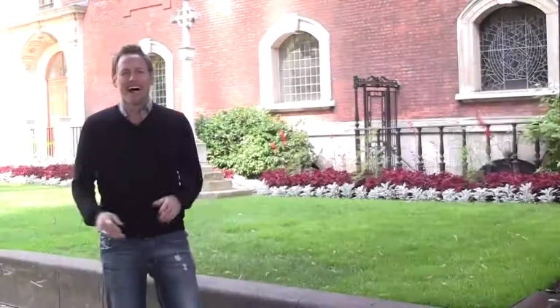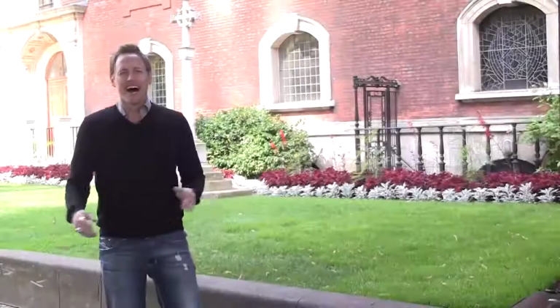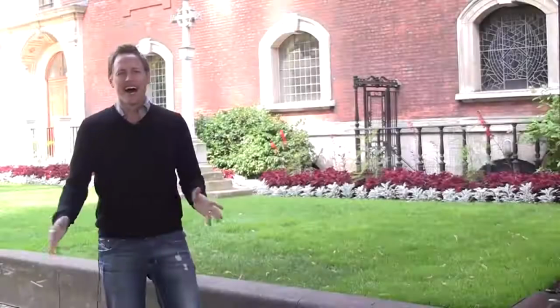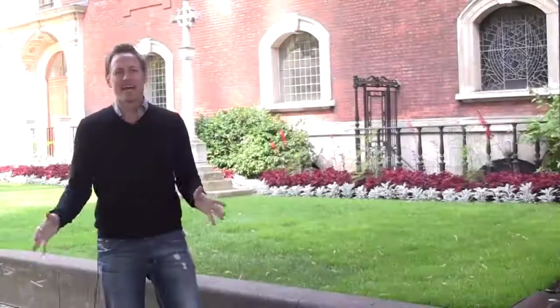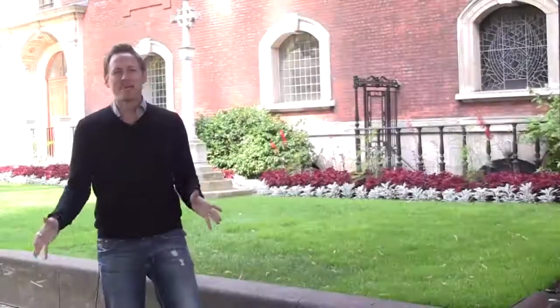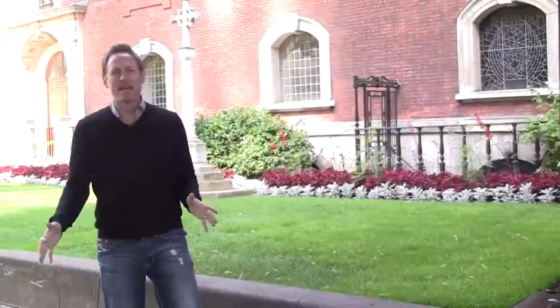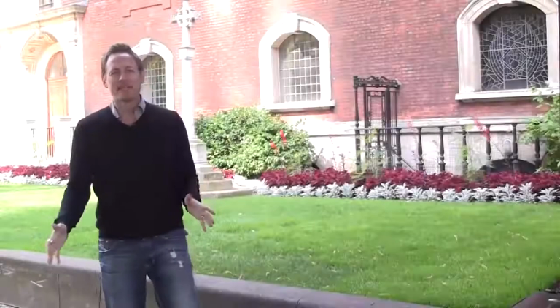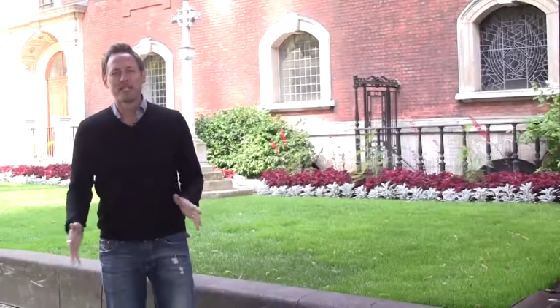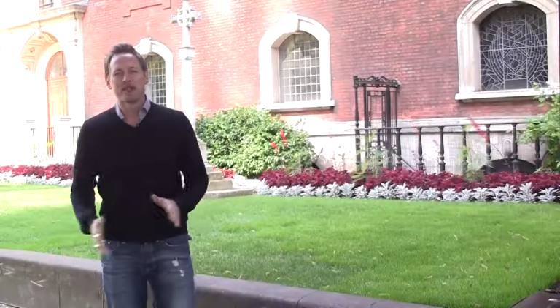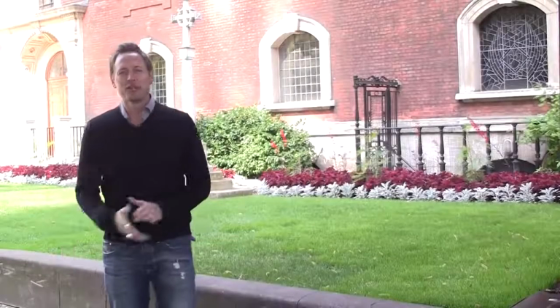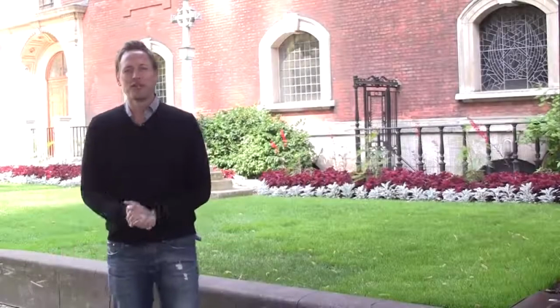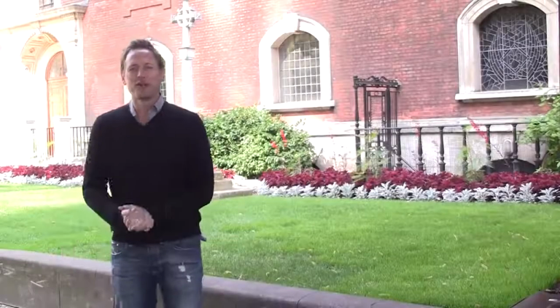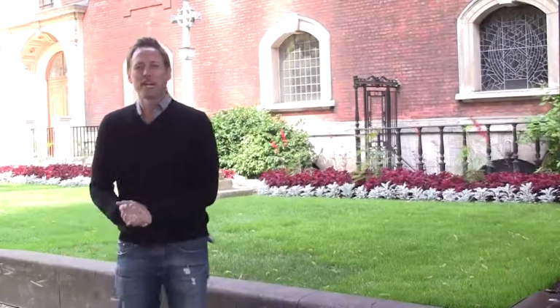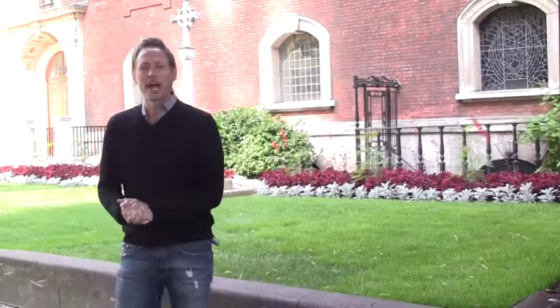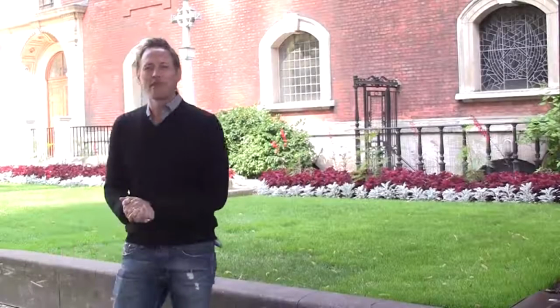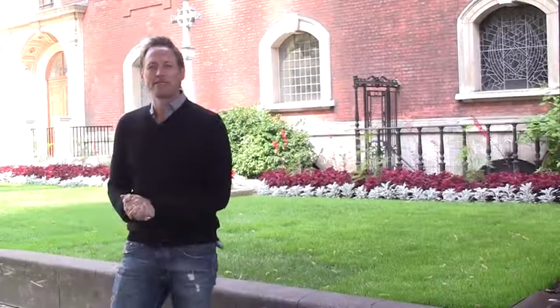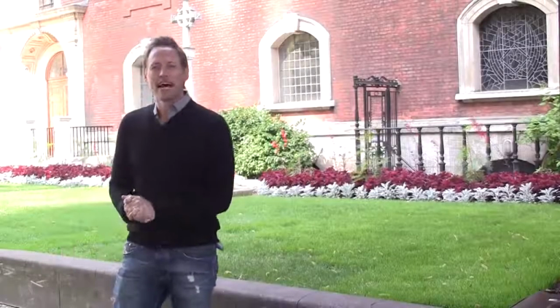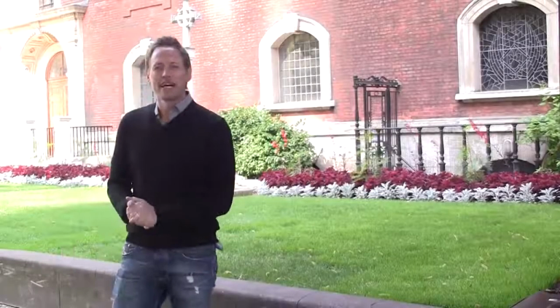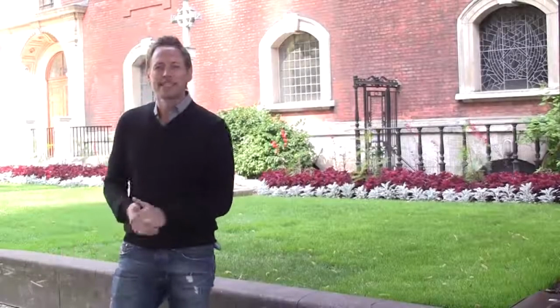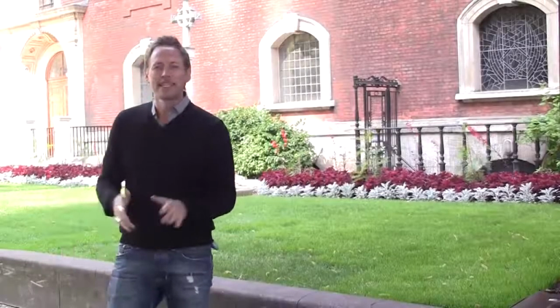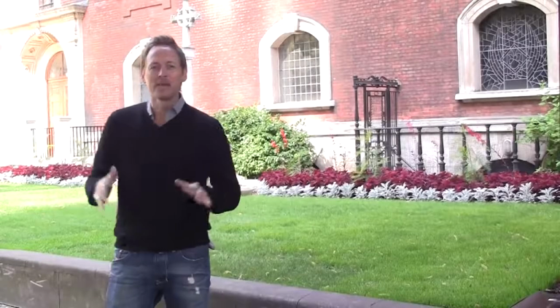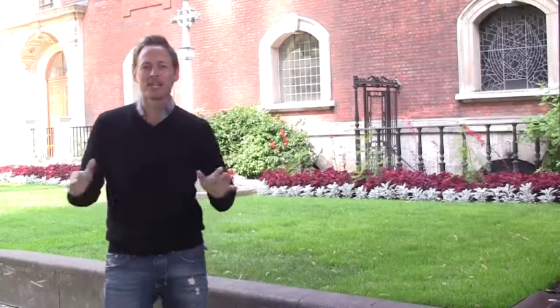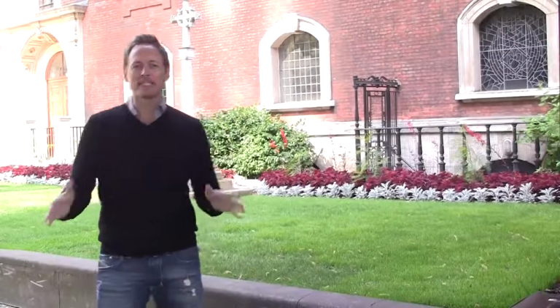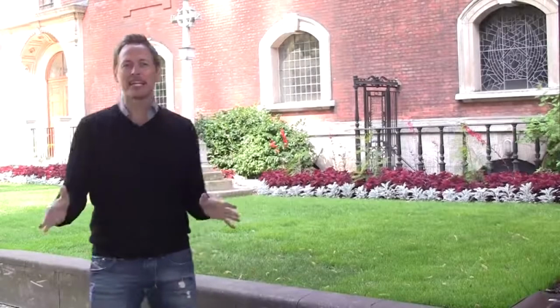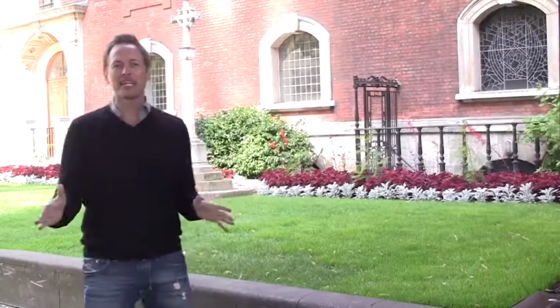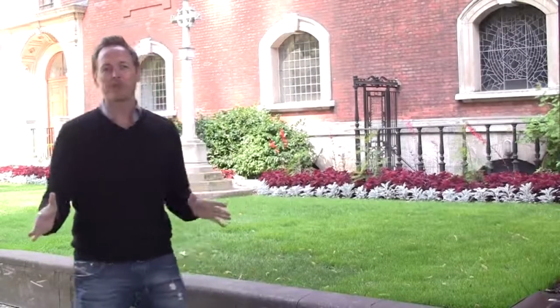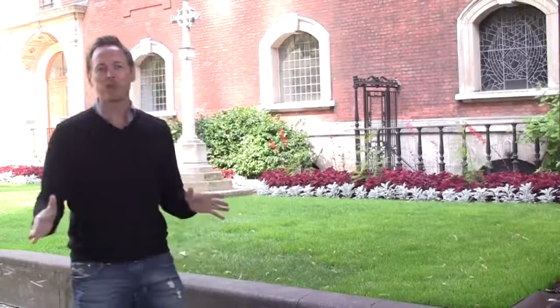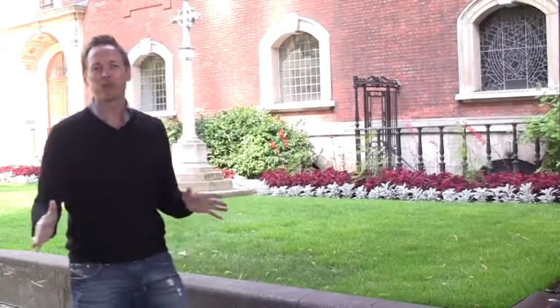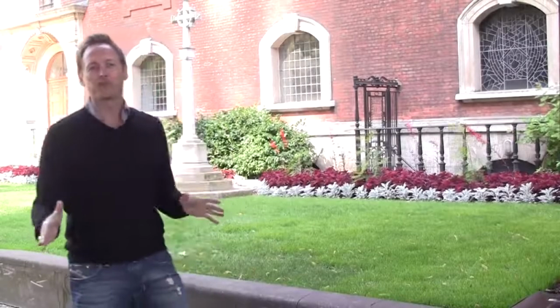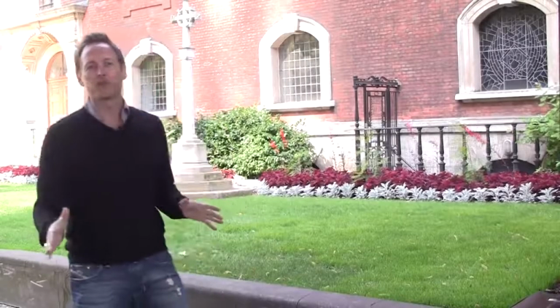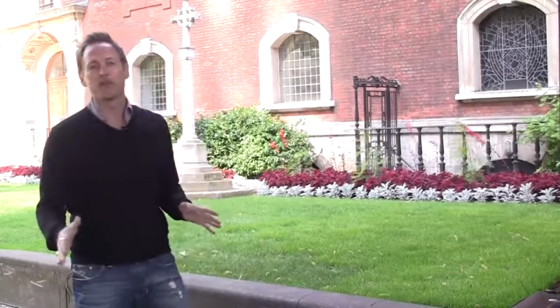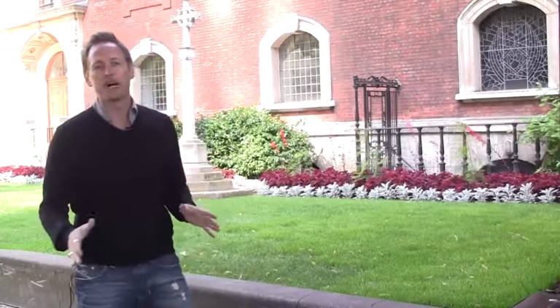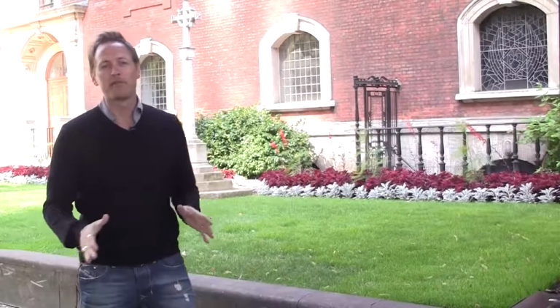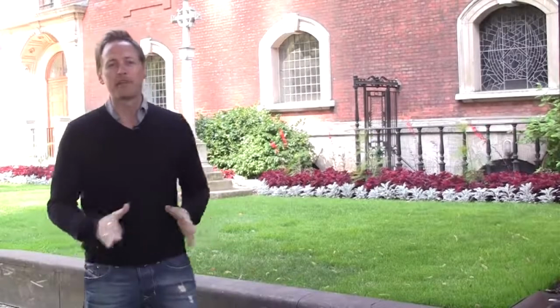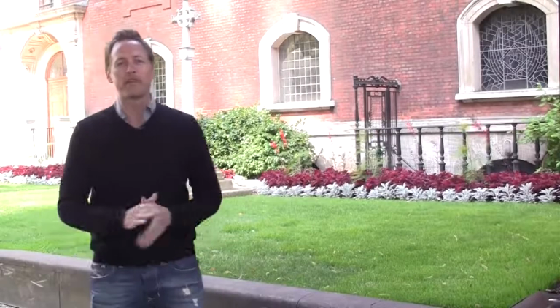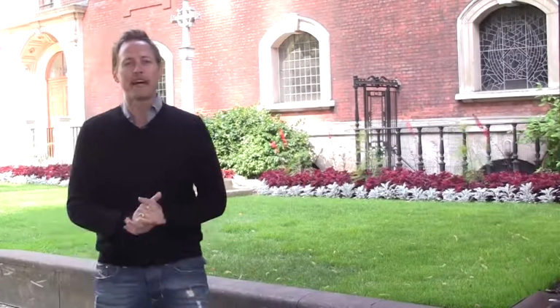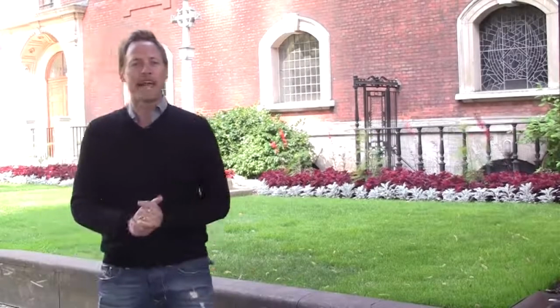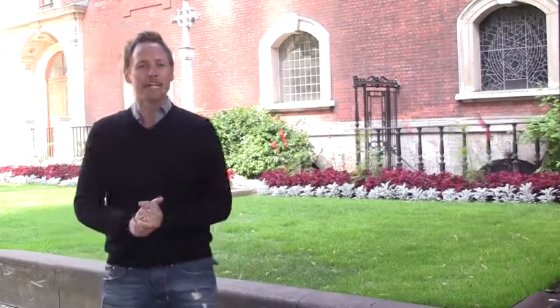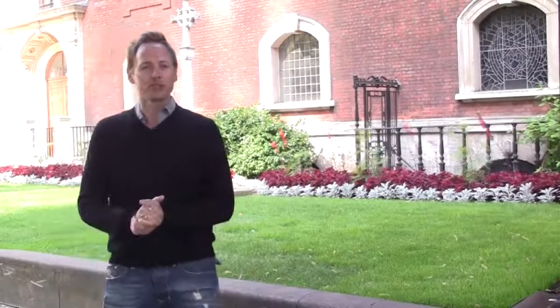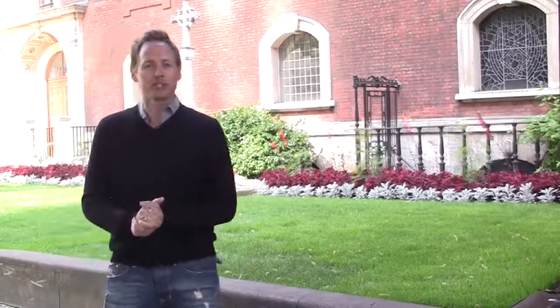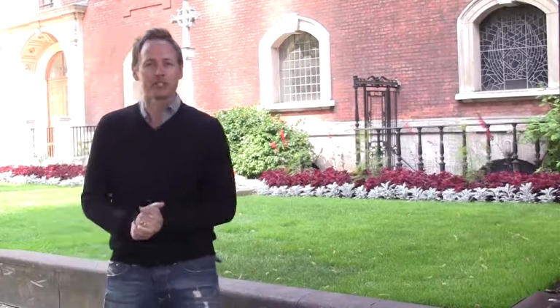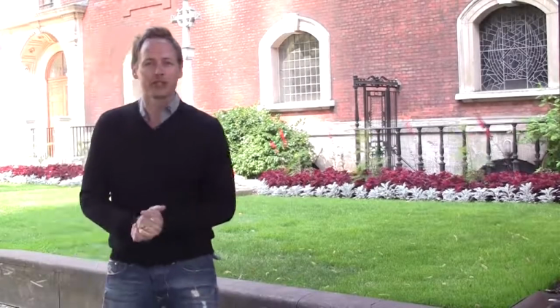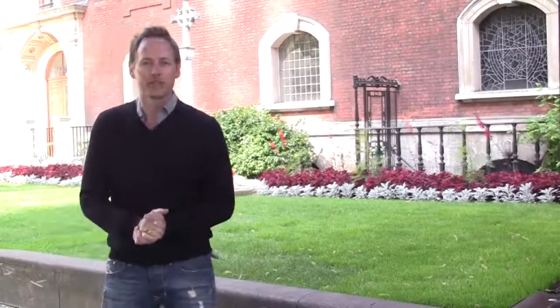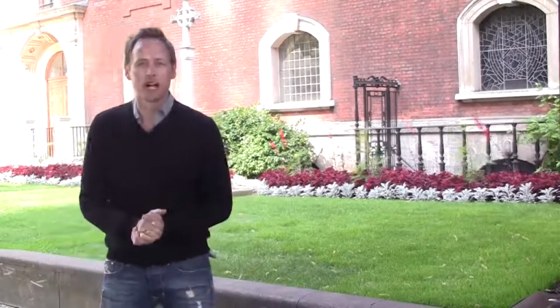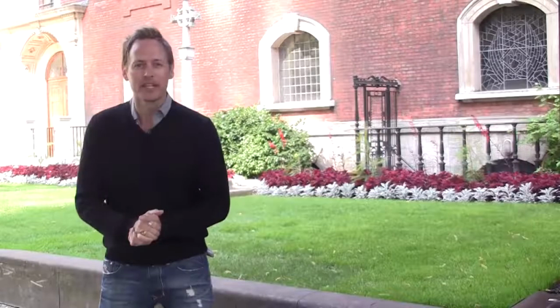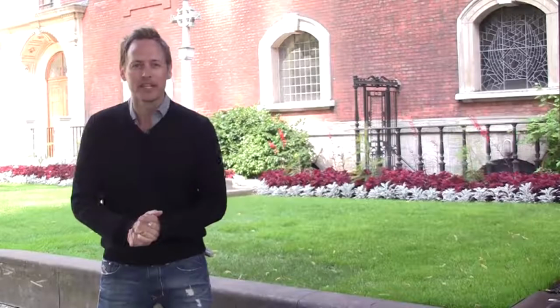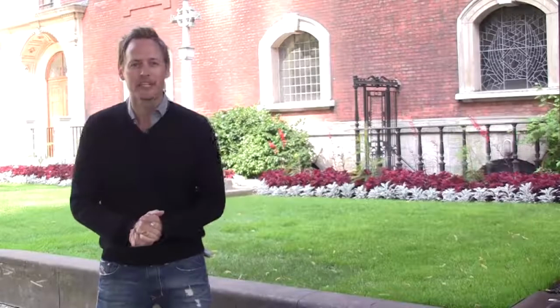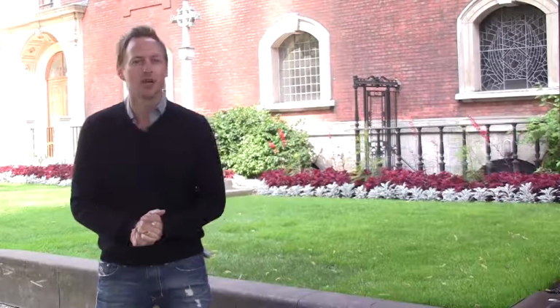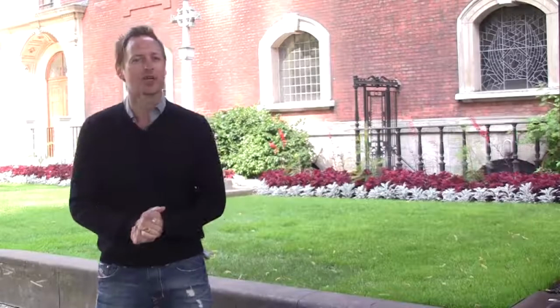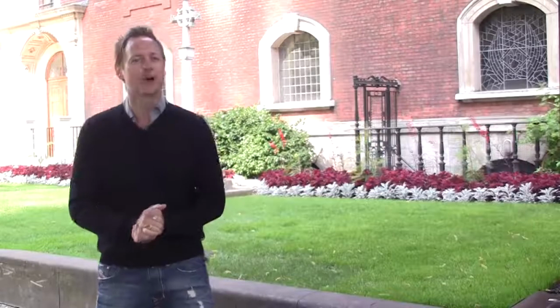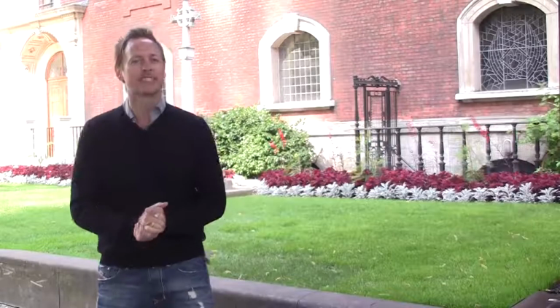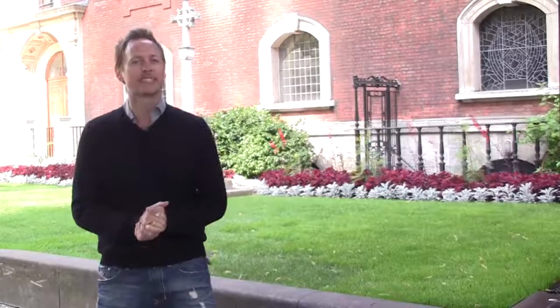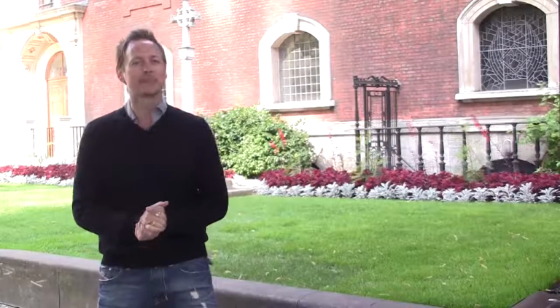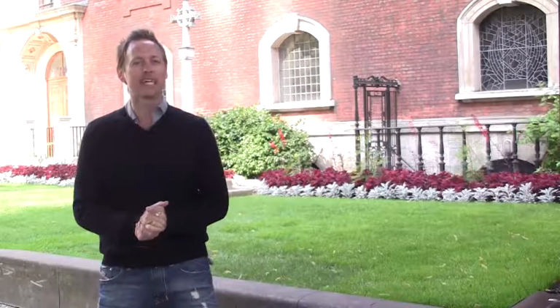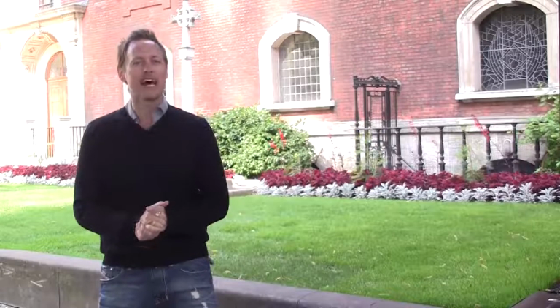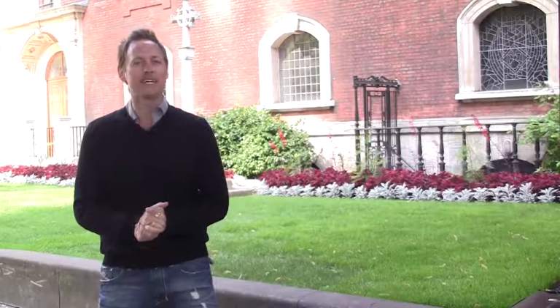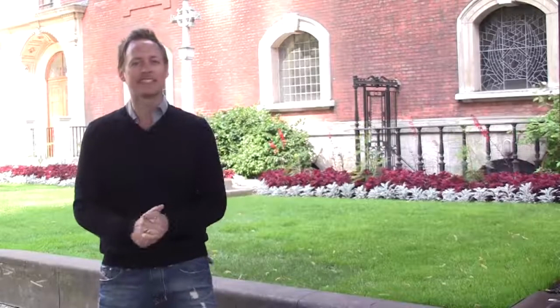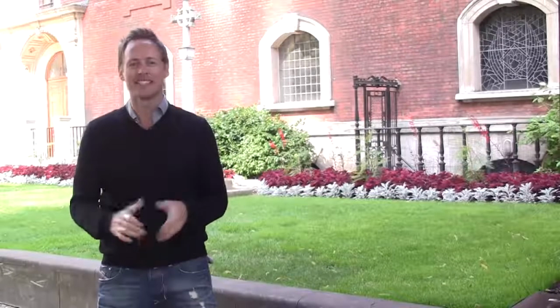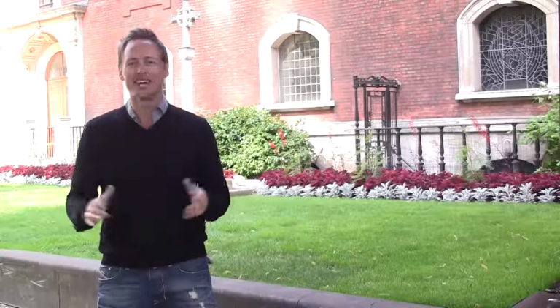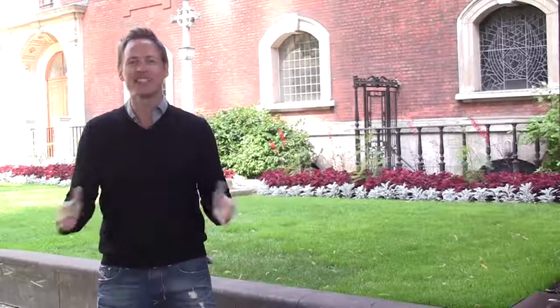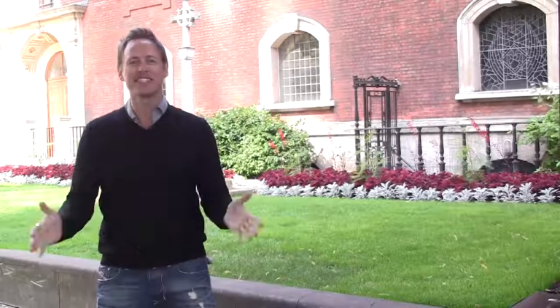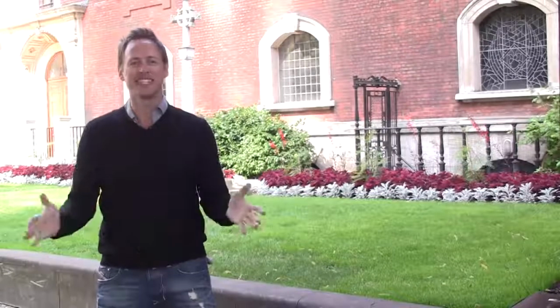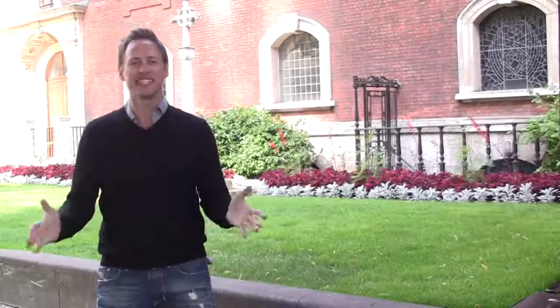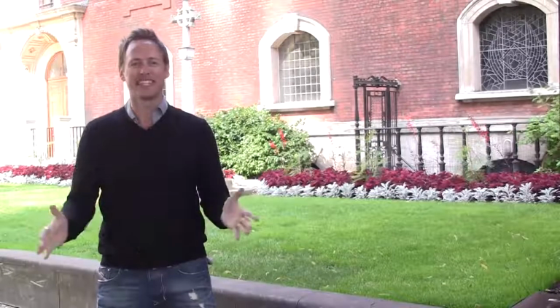Hi, I'm David Hill with New York Habitat. Today we're going to take you for a tour of the Financial District of London, known quite simply as The City.